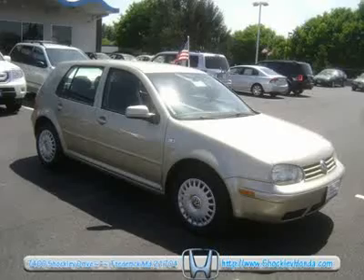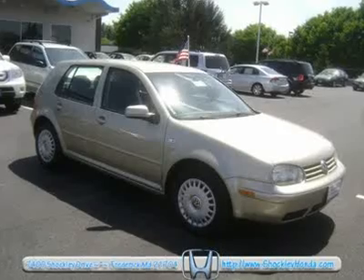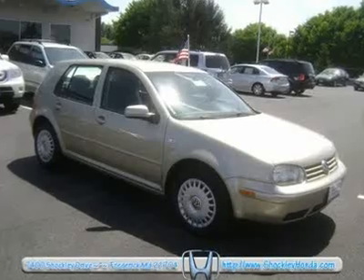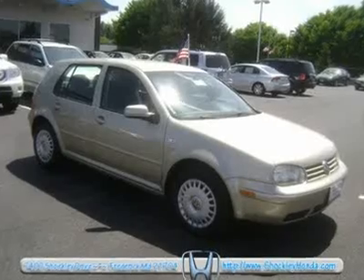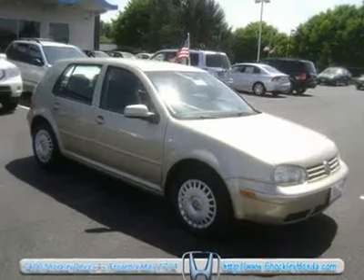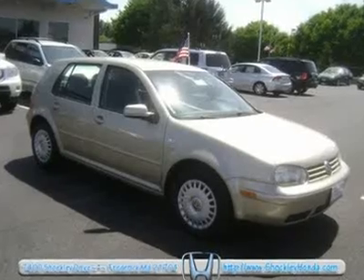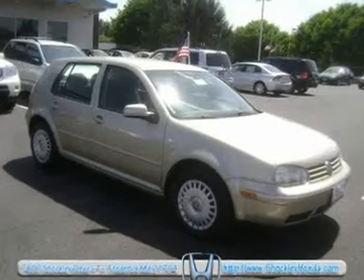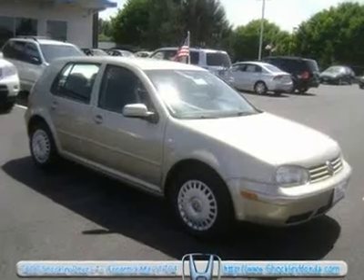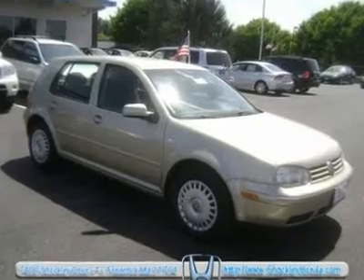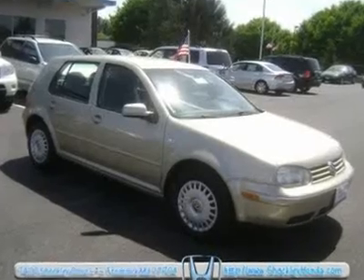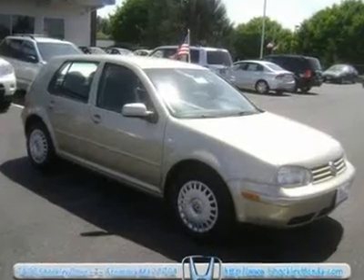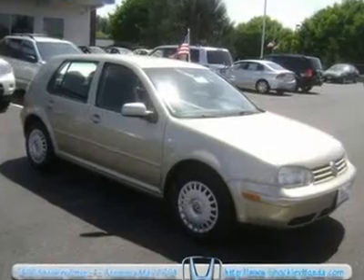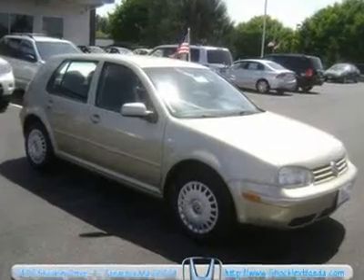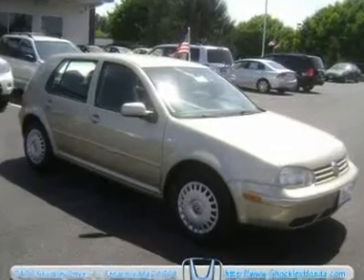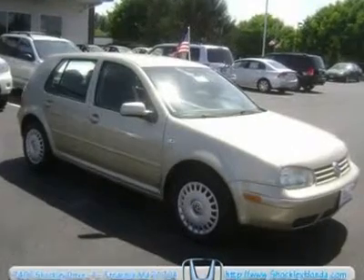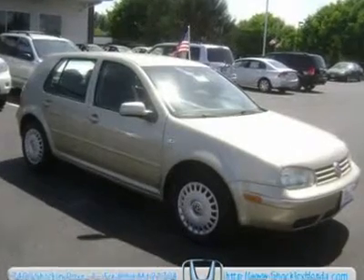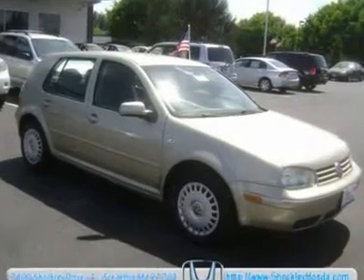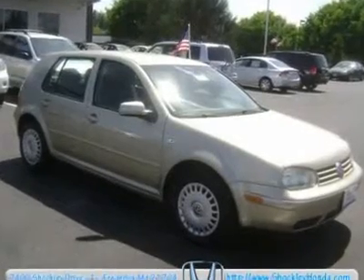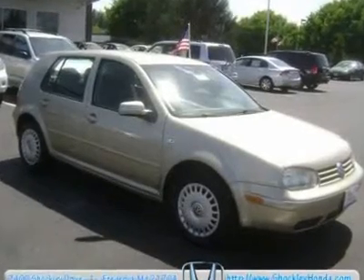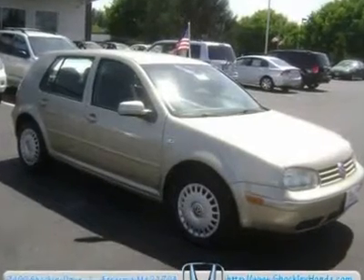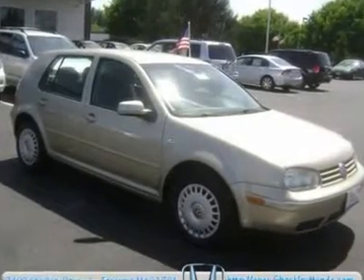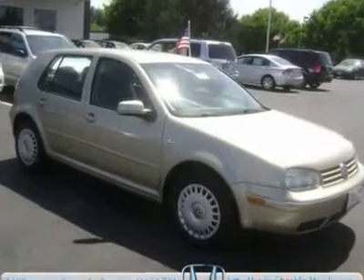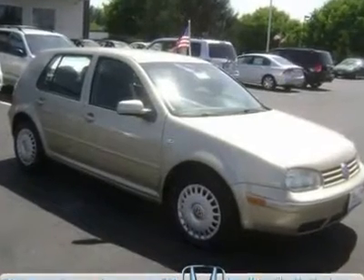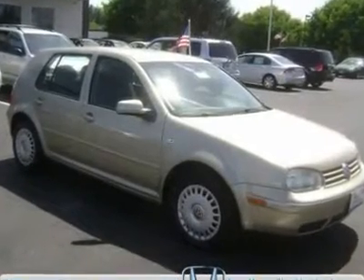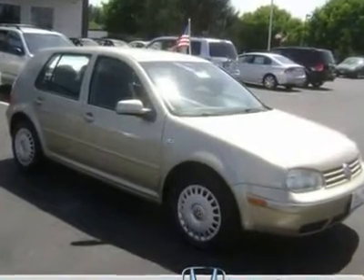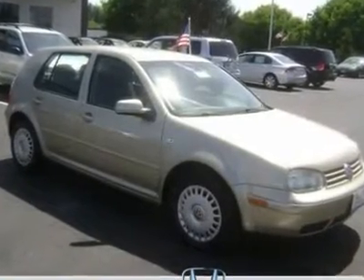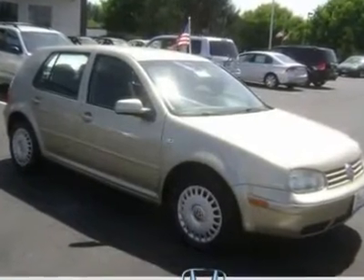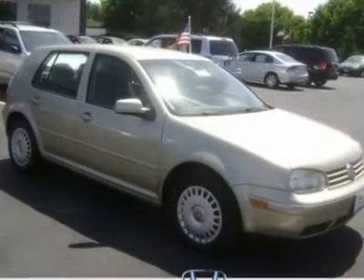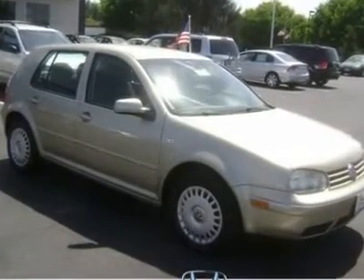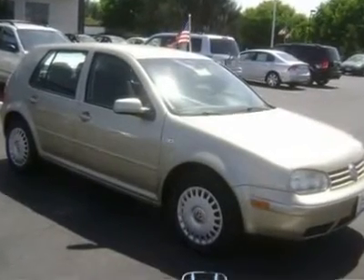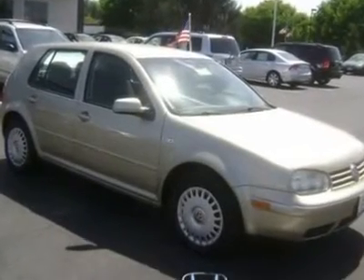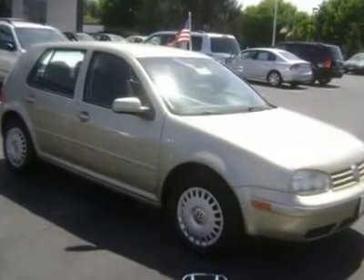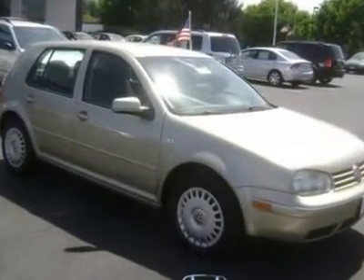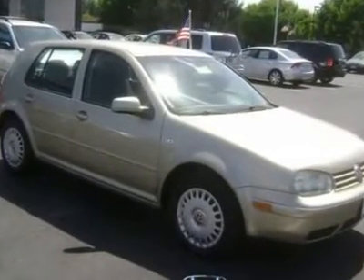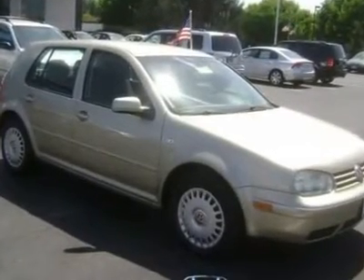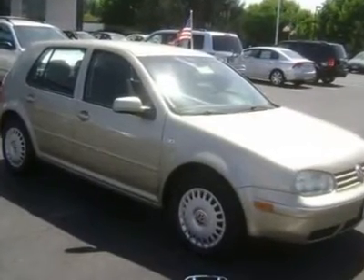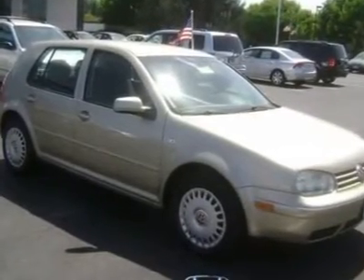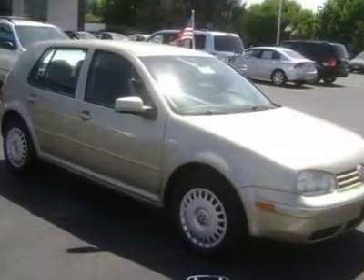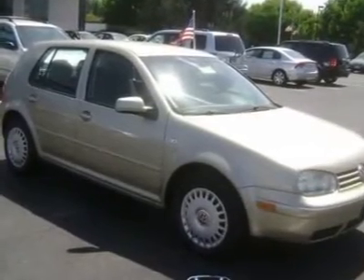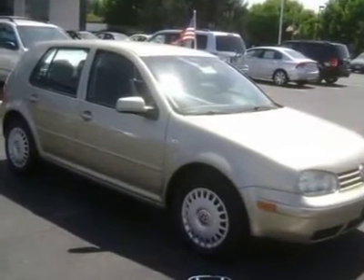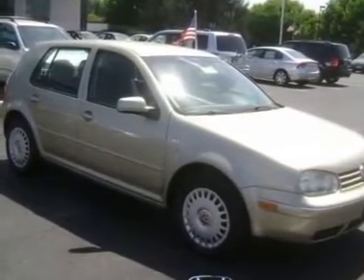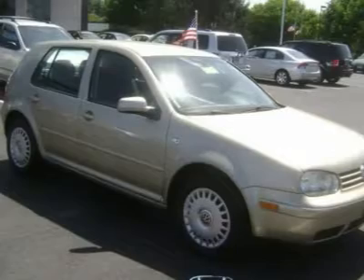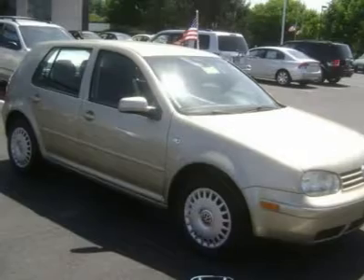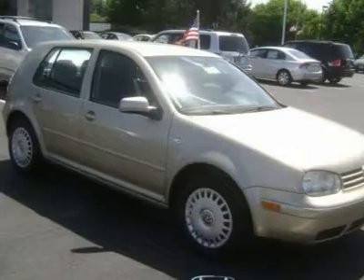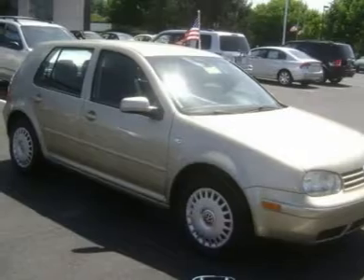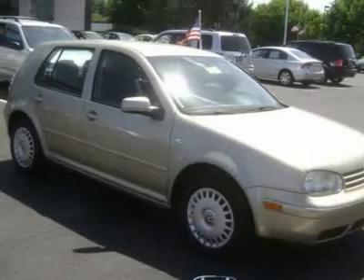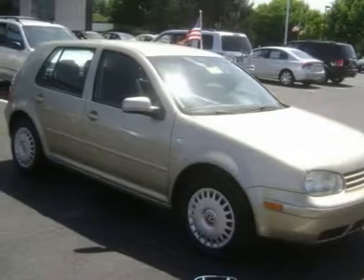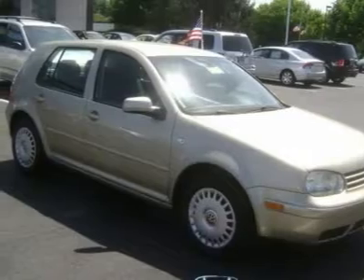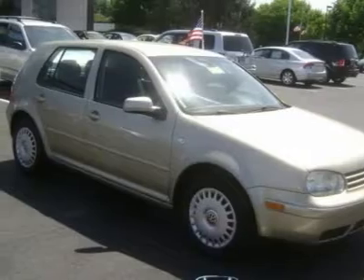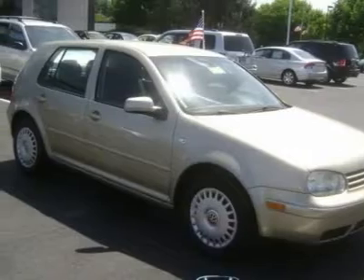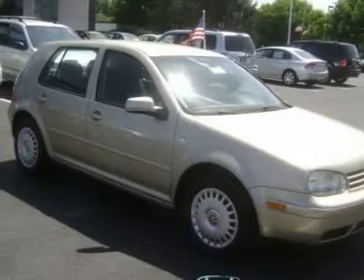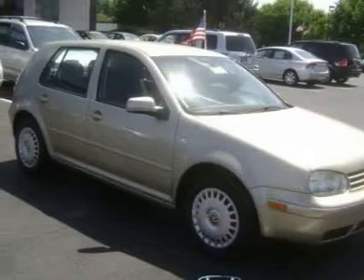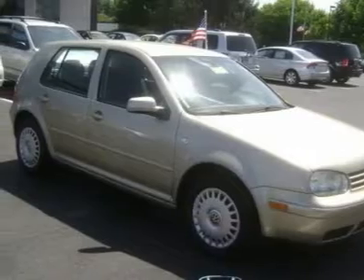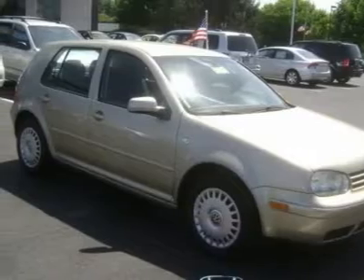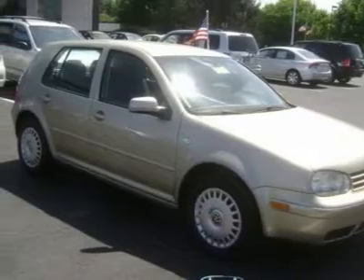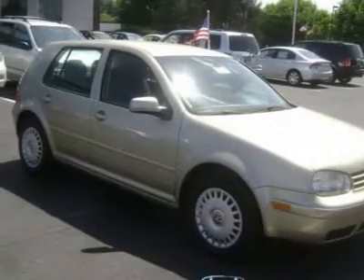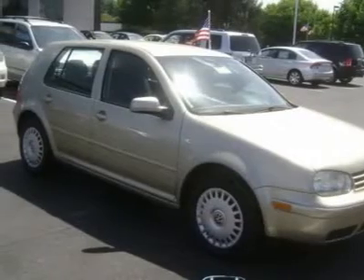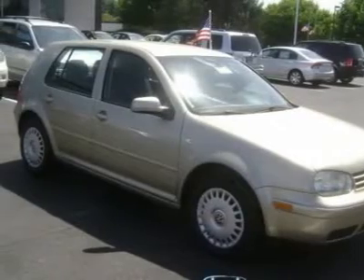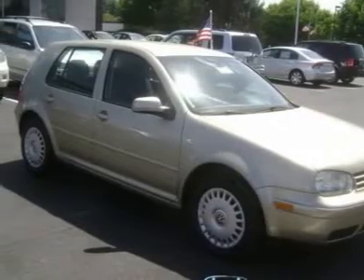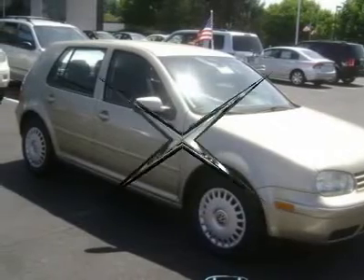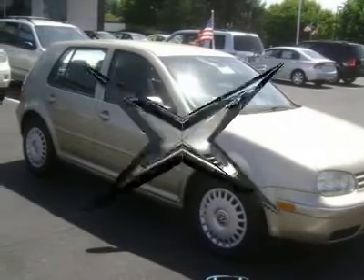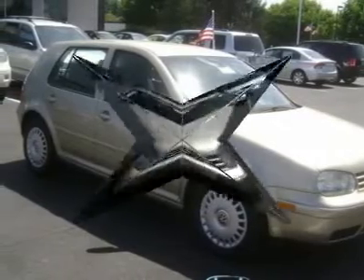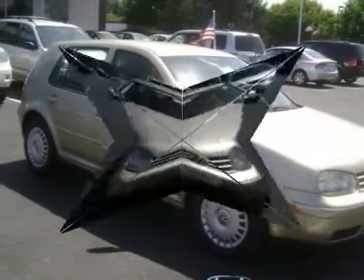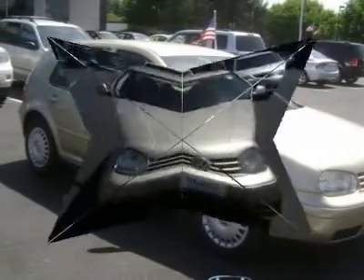Come in and check out this one-owner 2002 FWD Volkswagen four-door Golf Hatchback showcased in Mojave Beige Metallic.